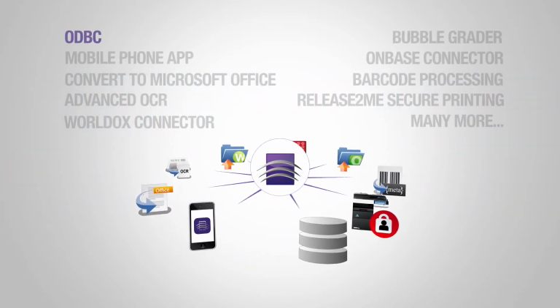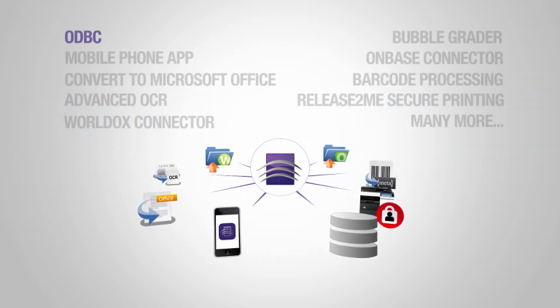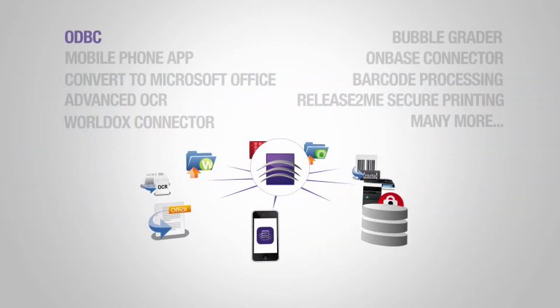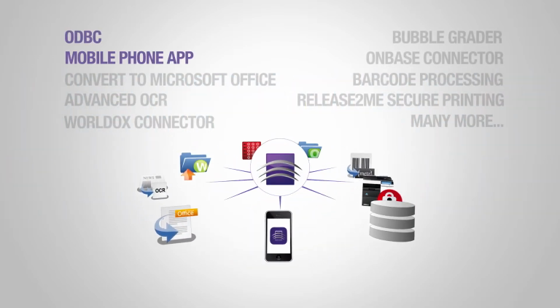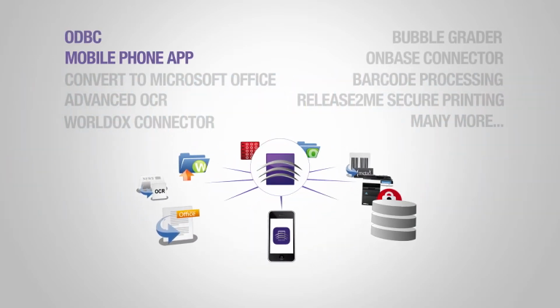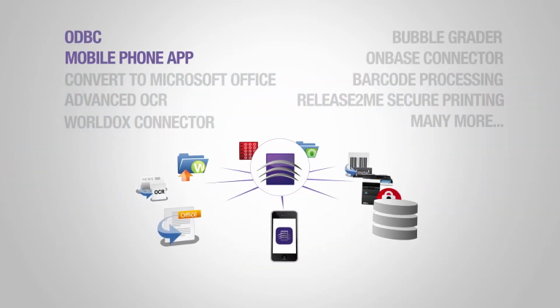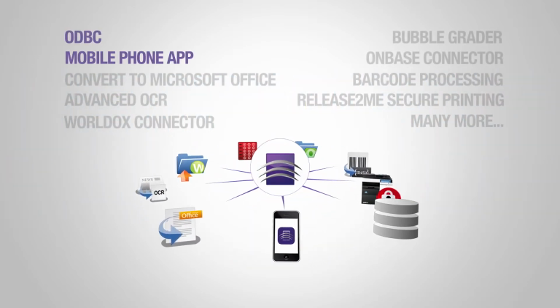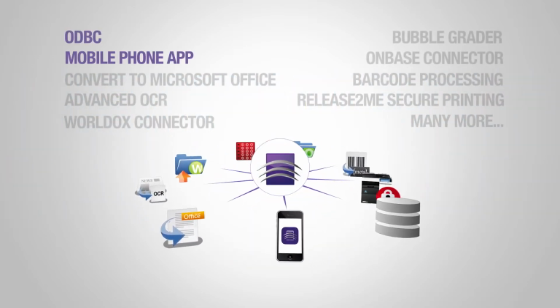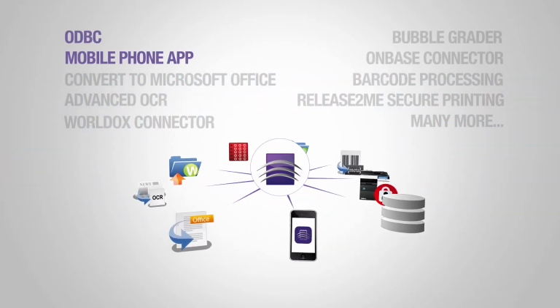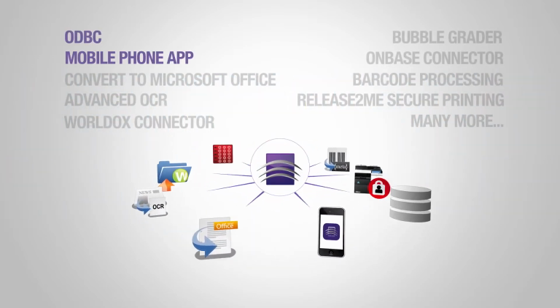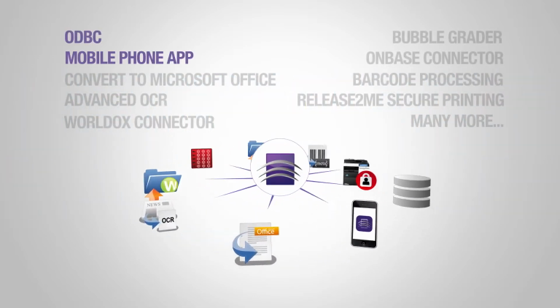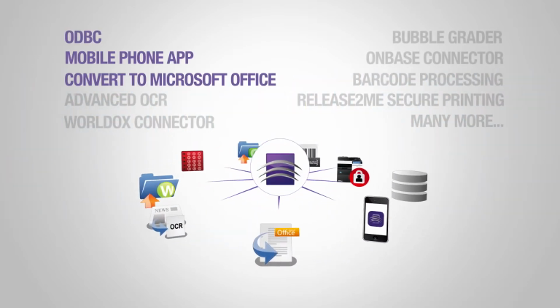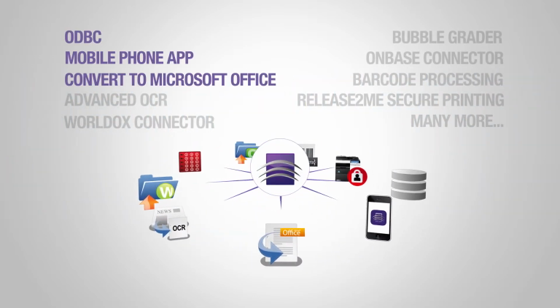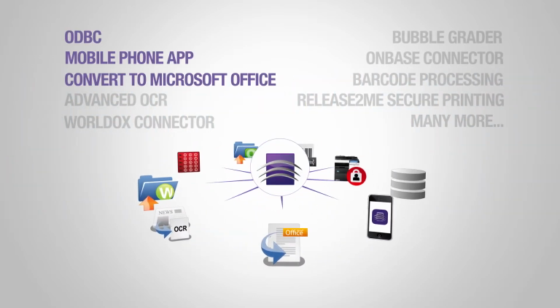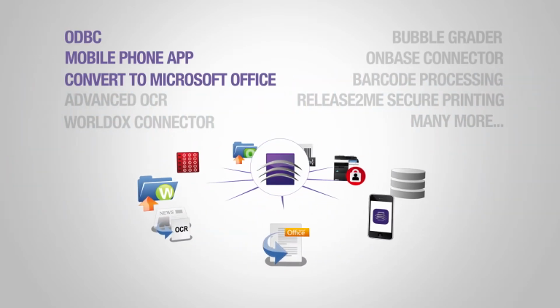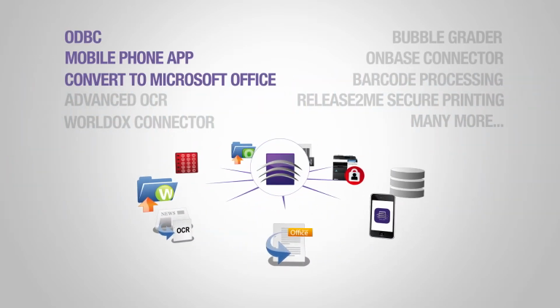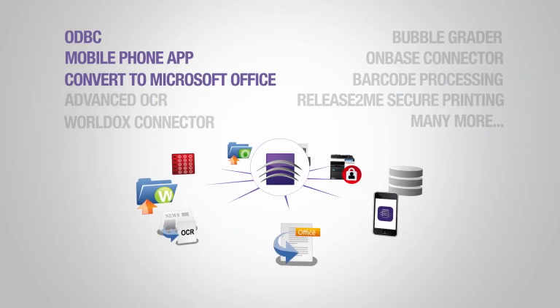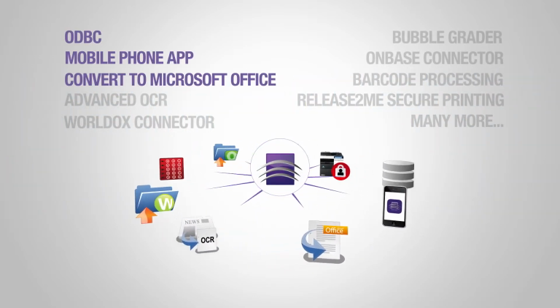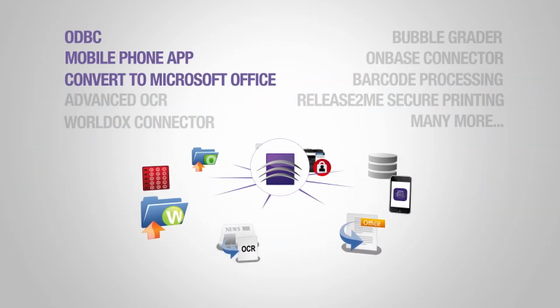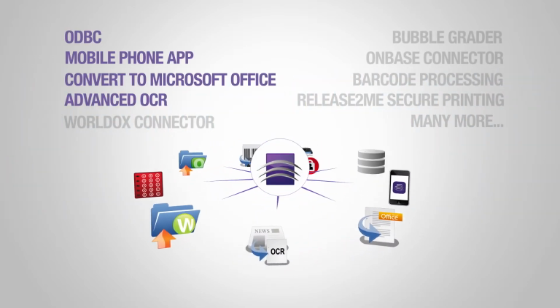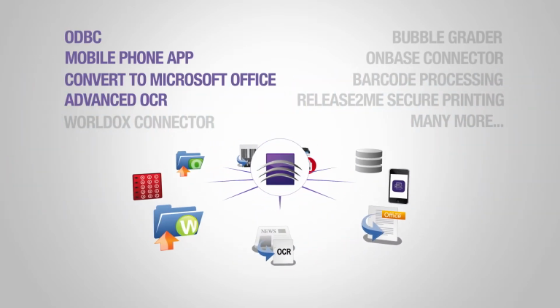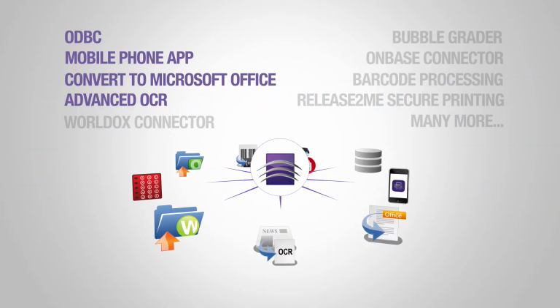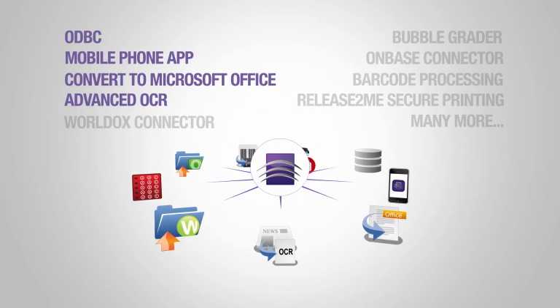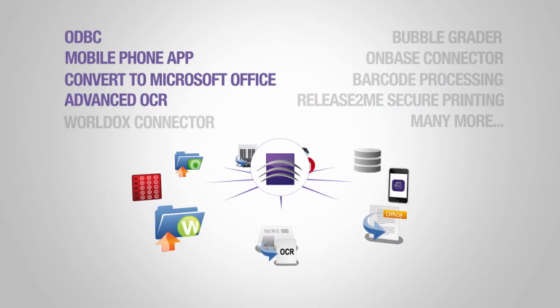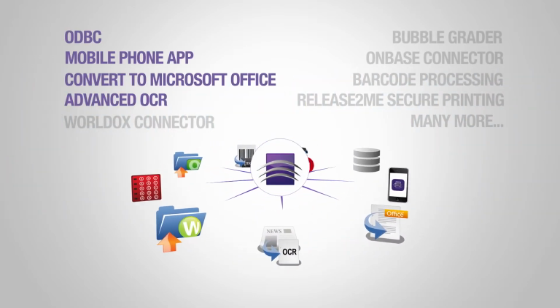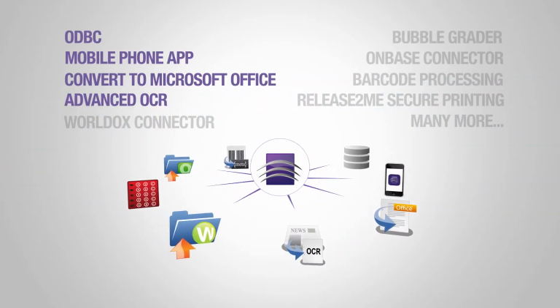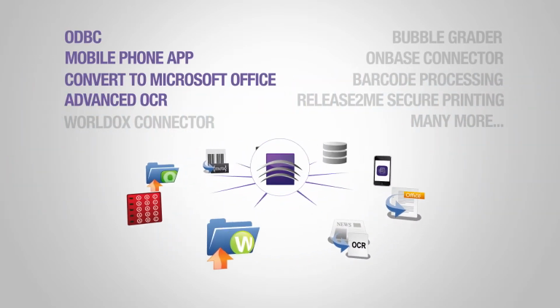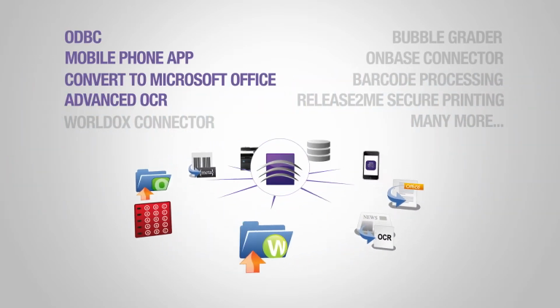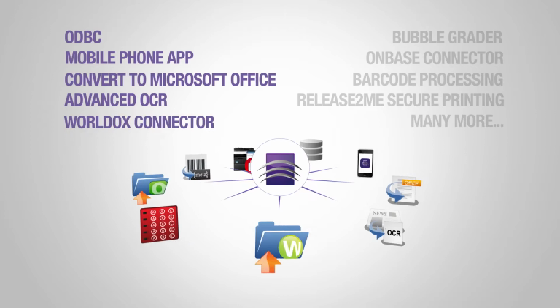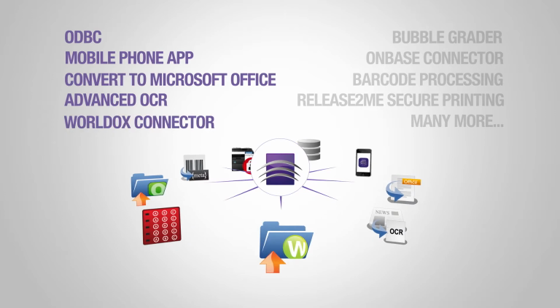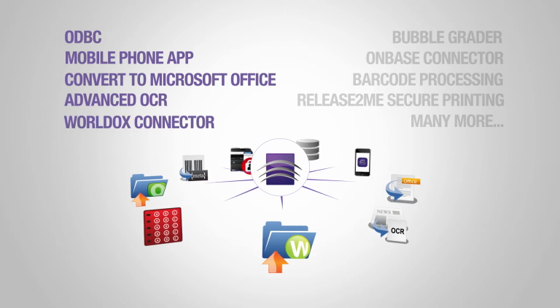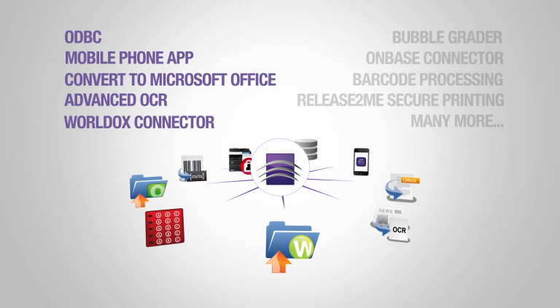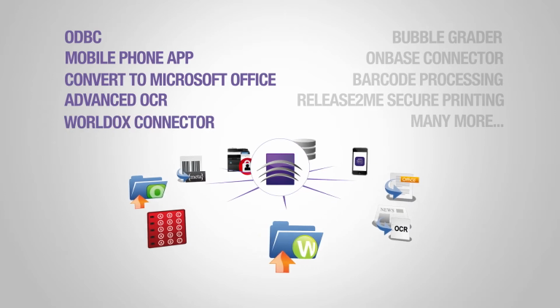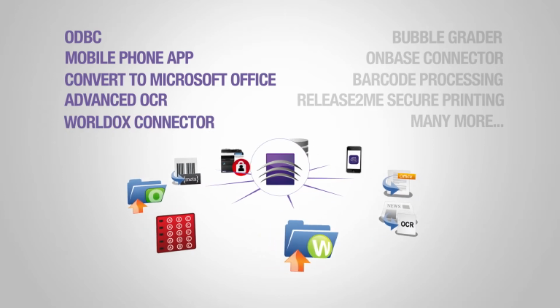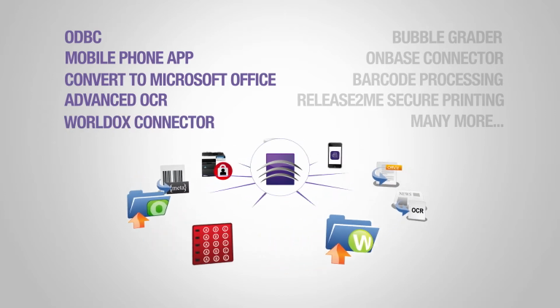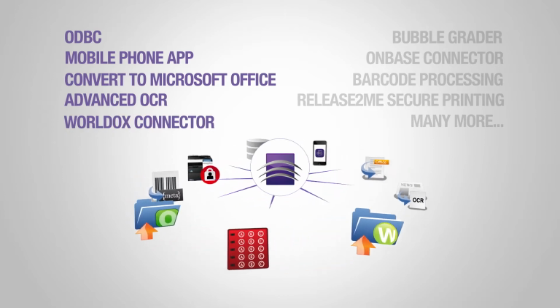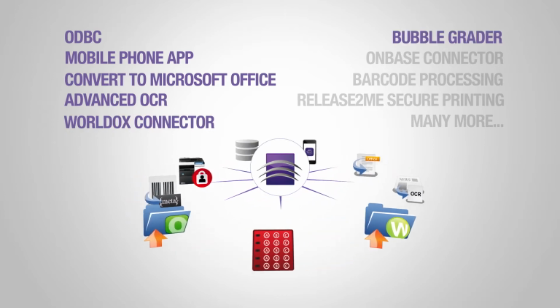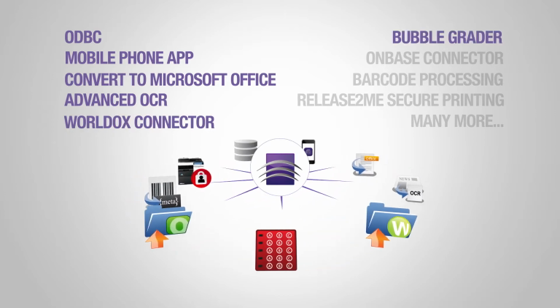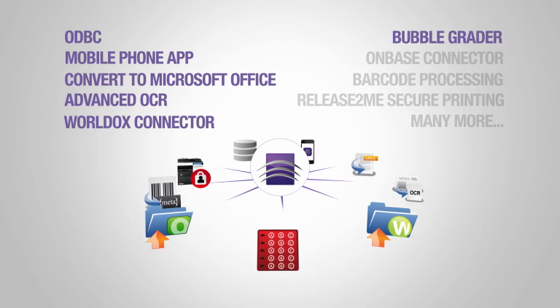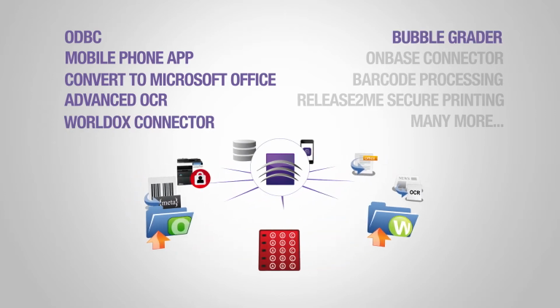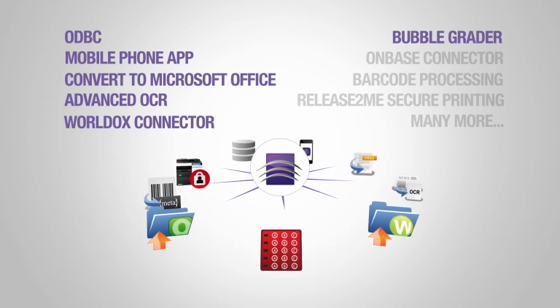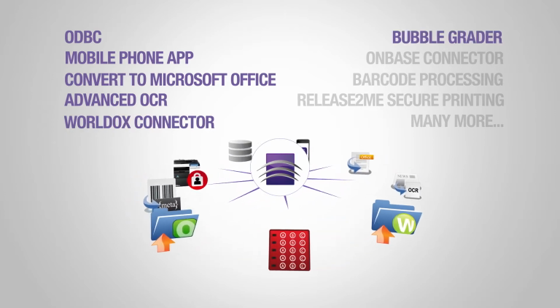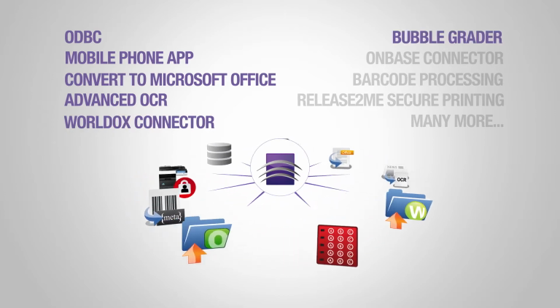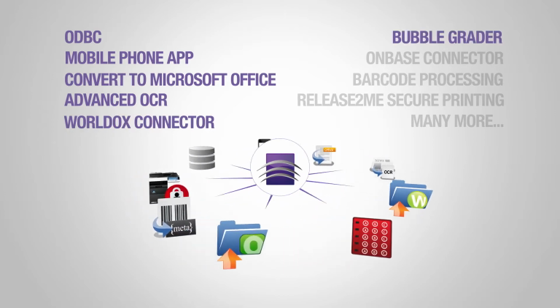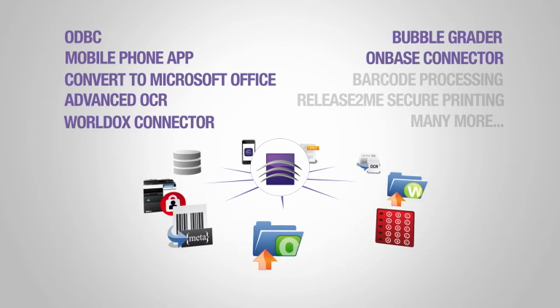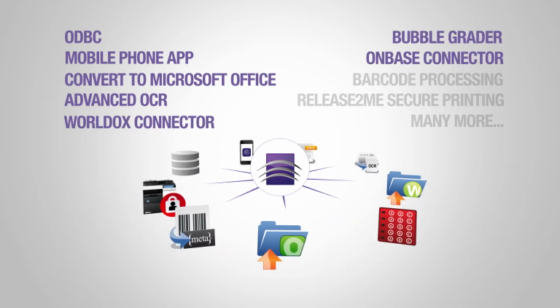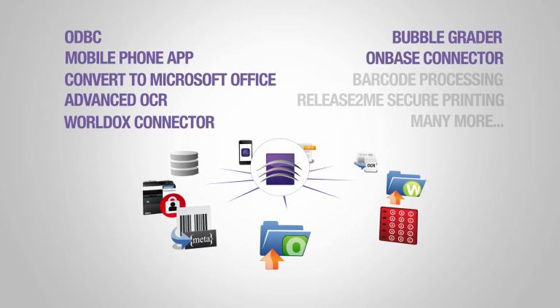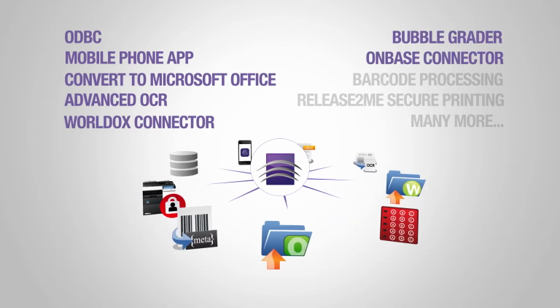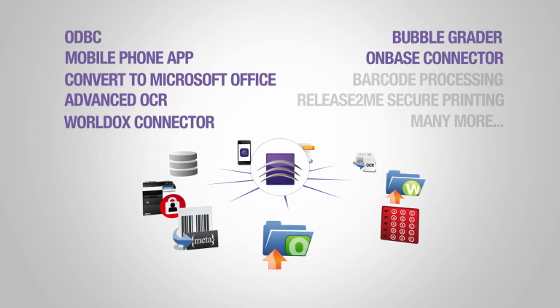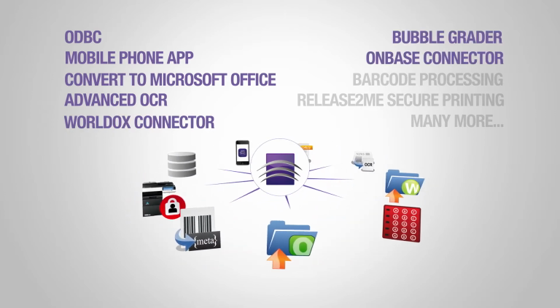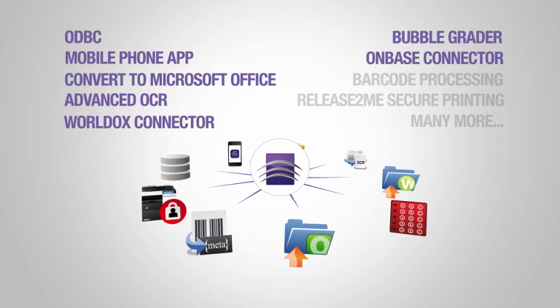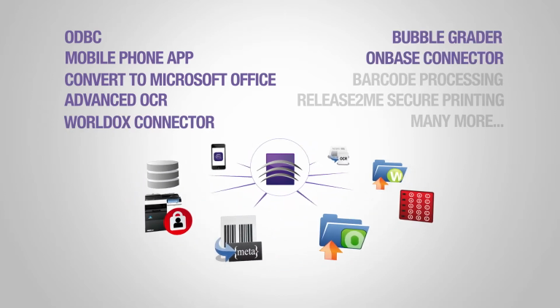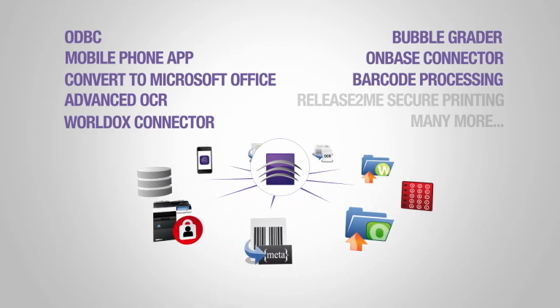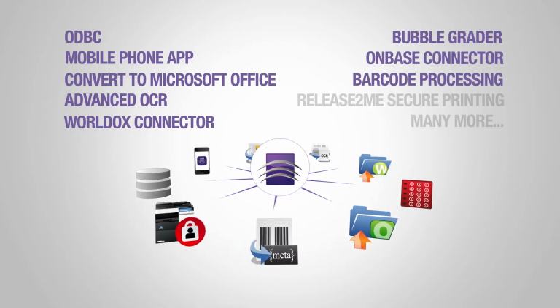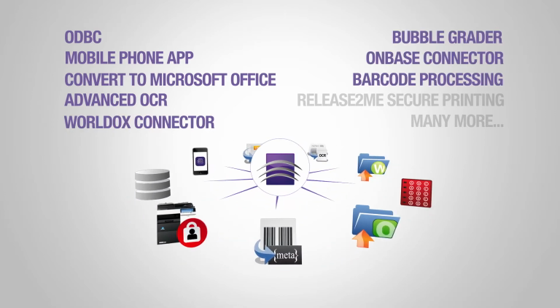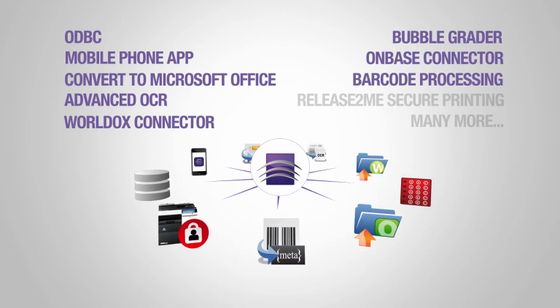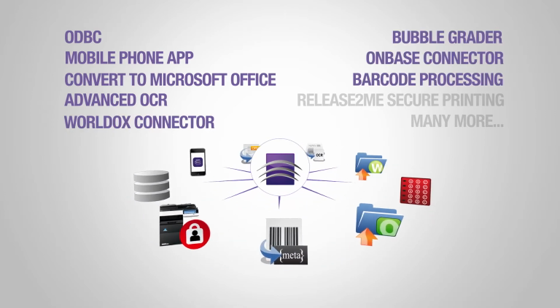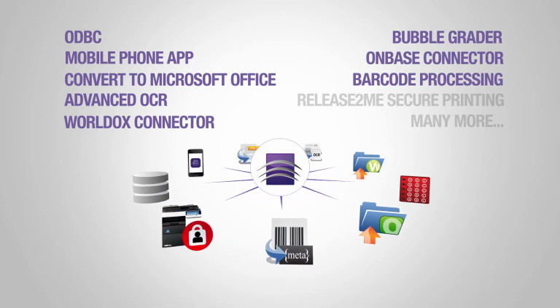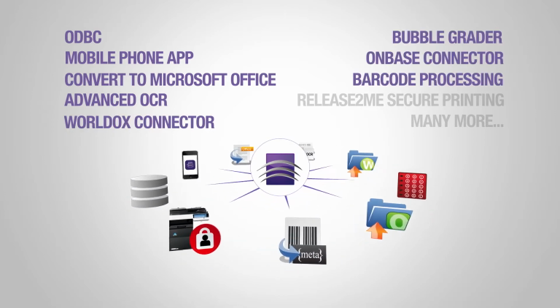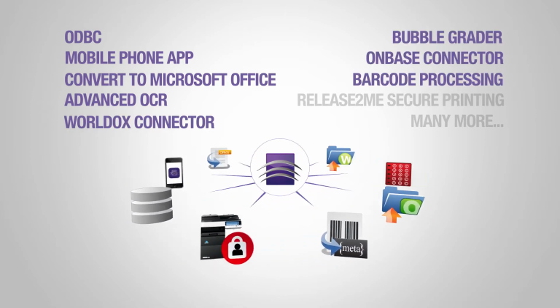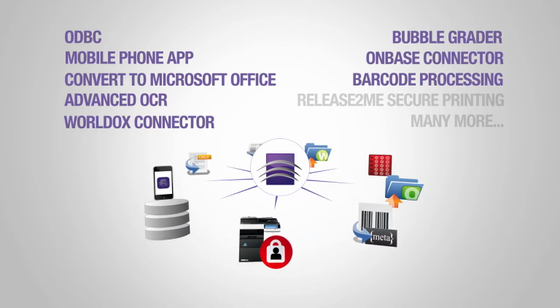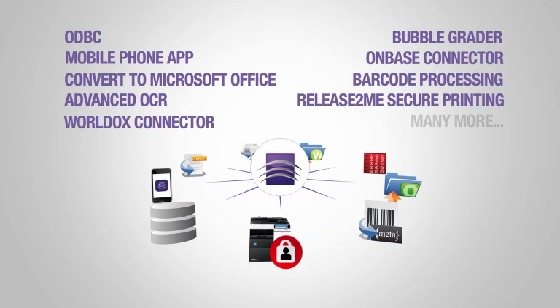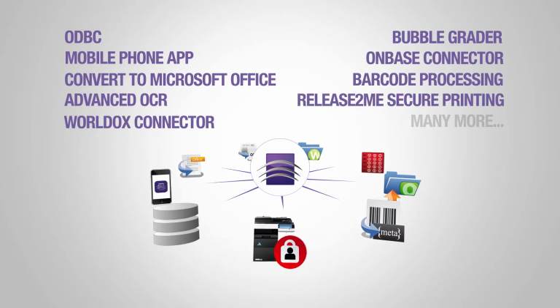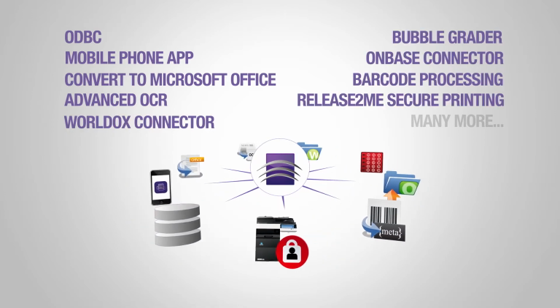Dispatcher Phoenix offers a large variety of add-in modules so that the application can be expanded as business needs change and grow.